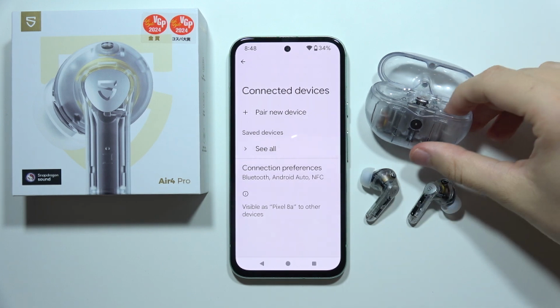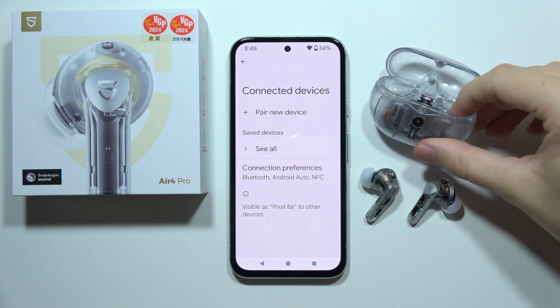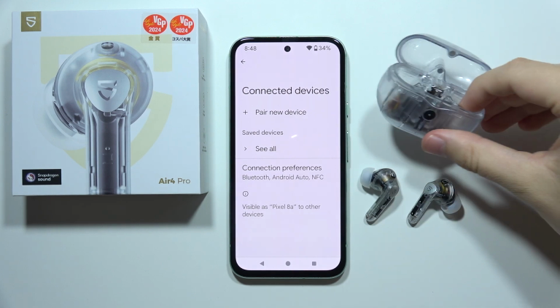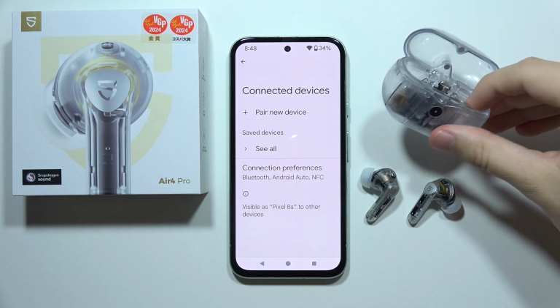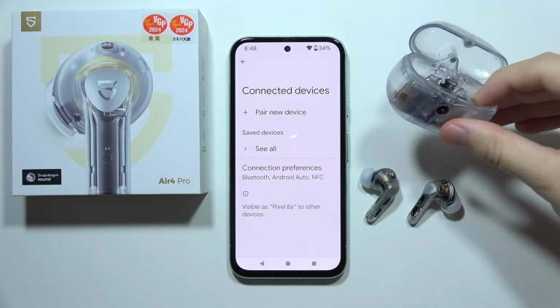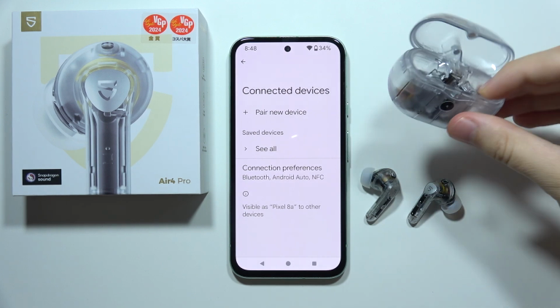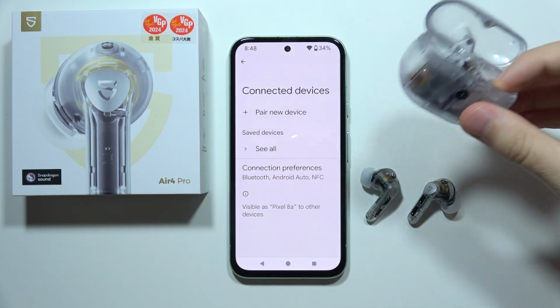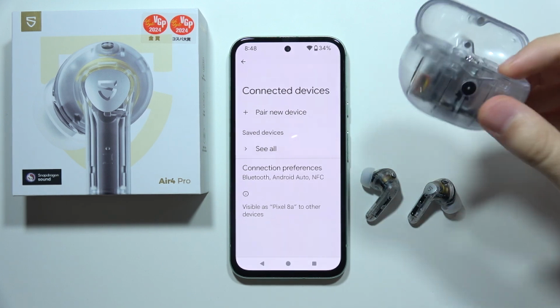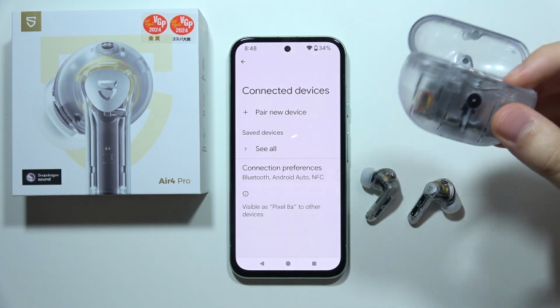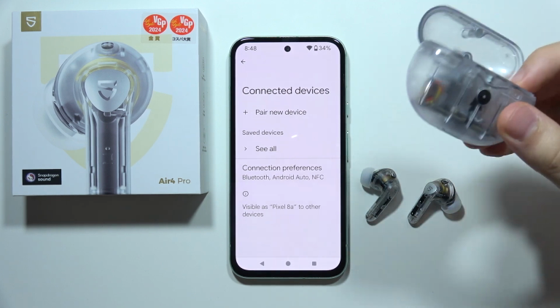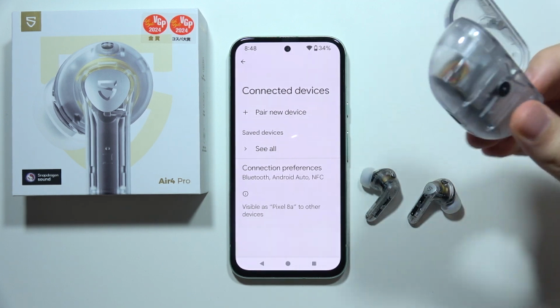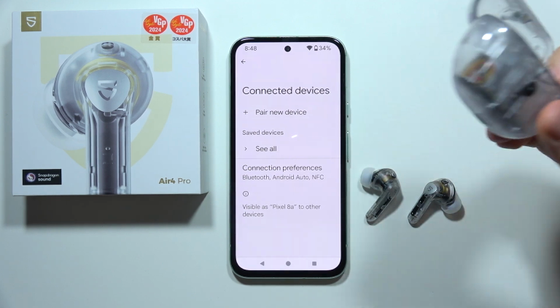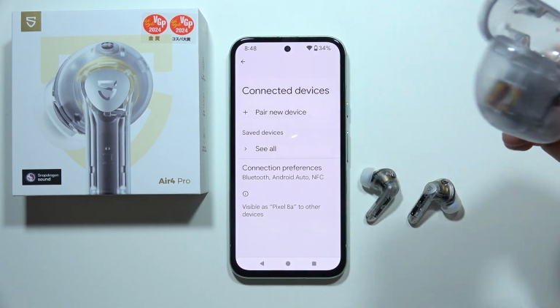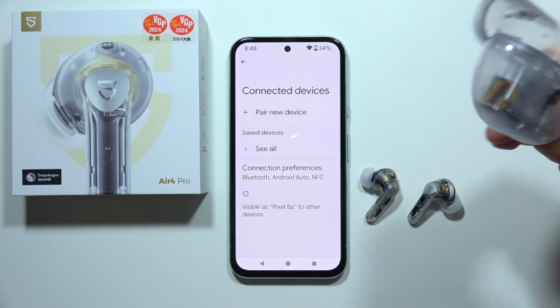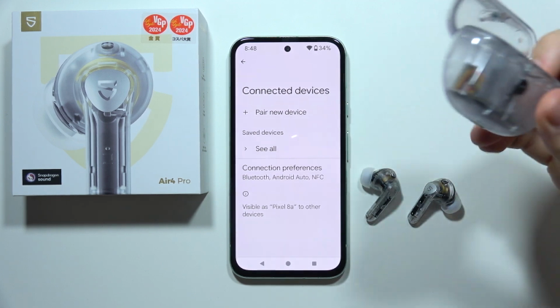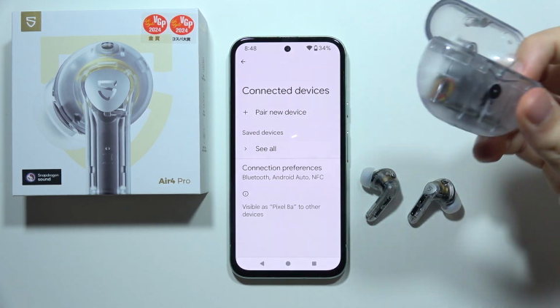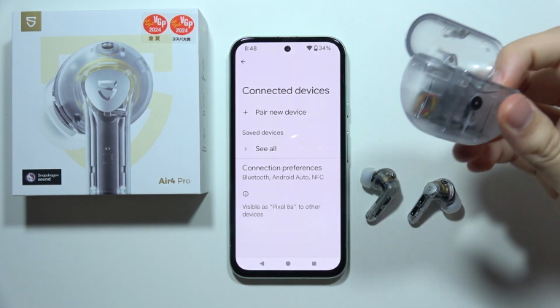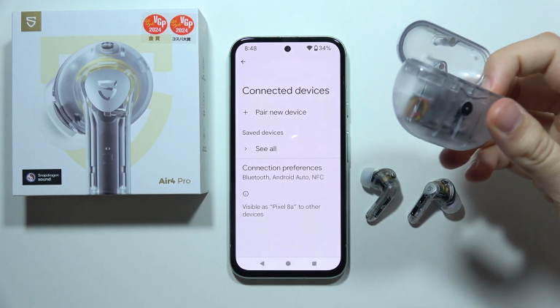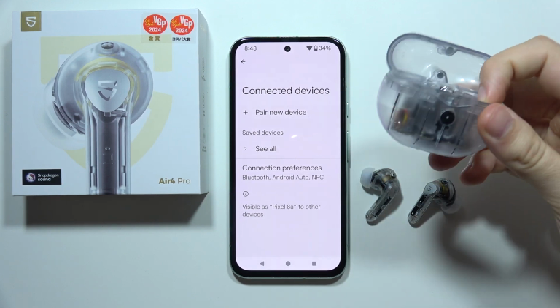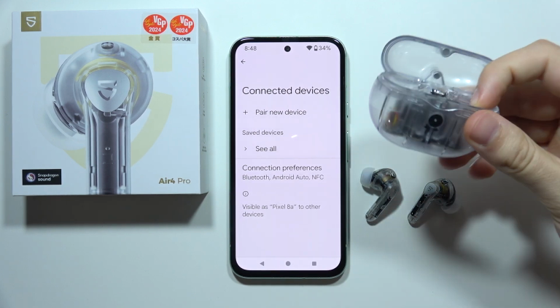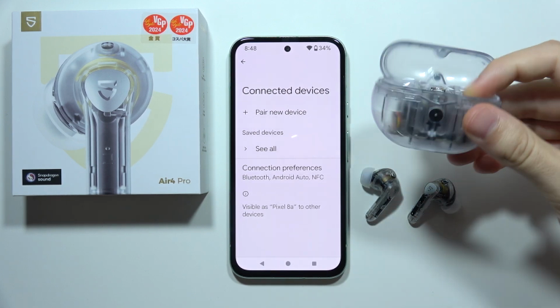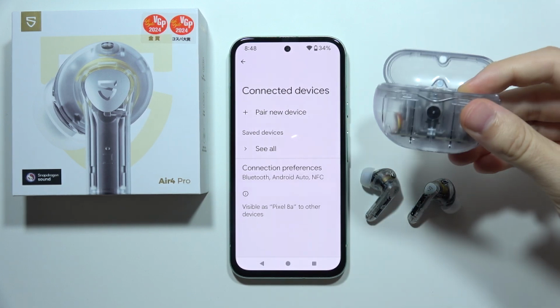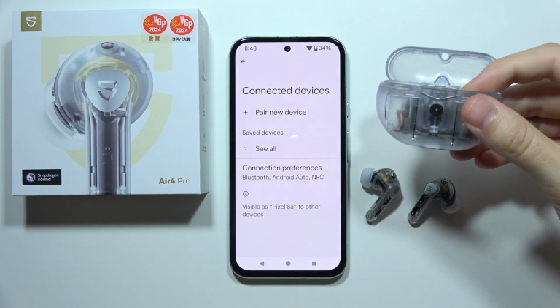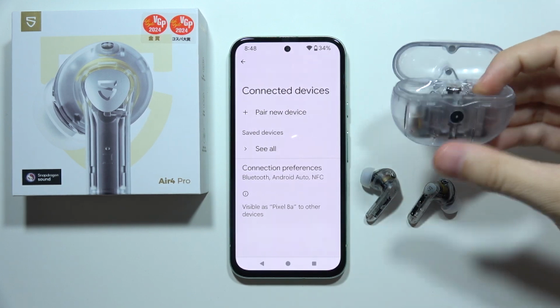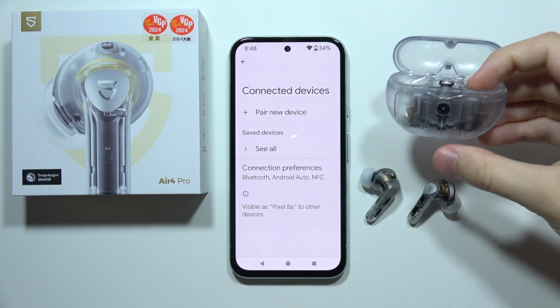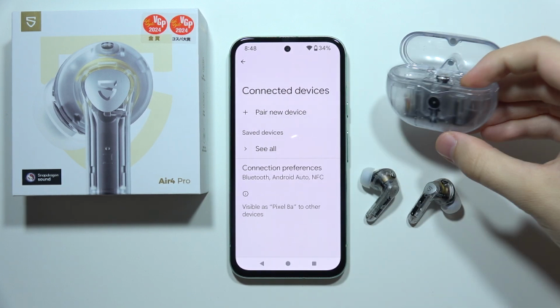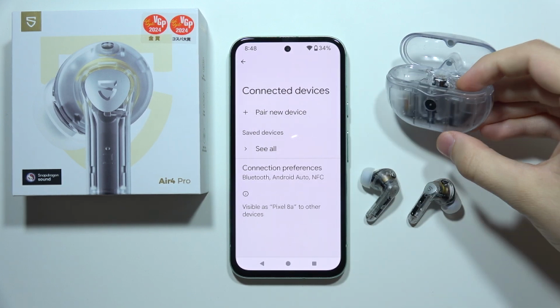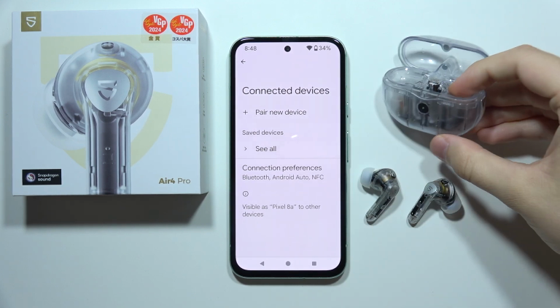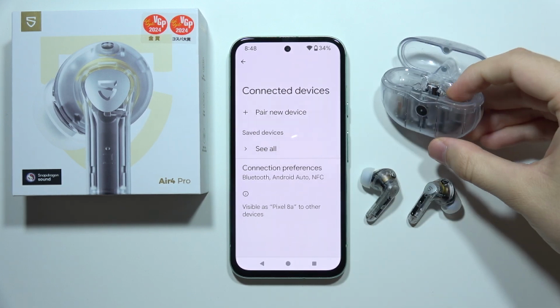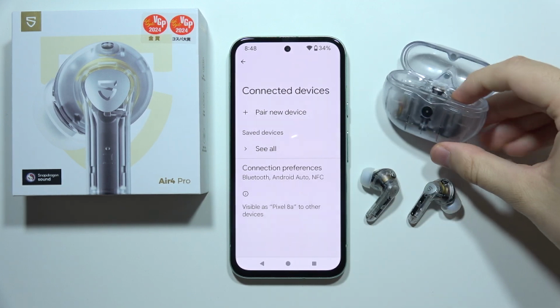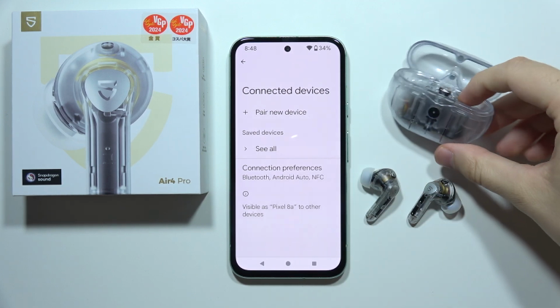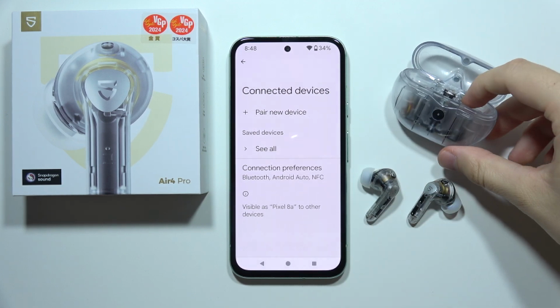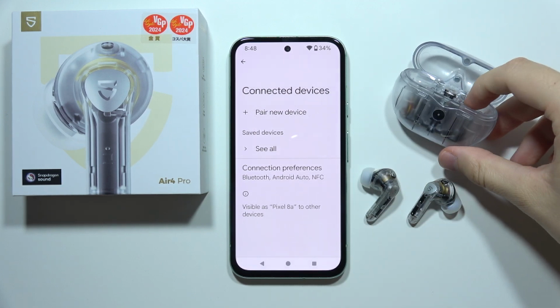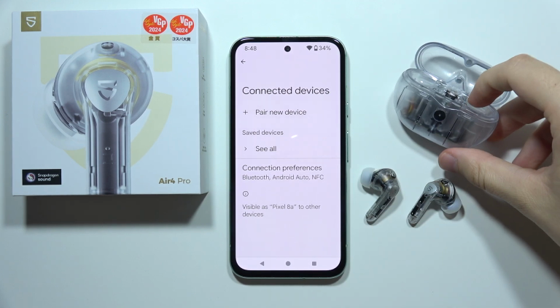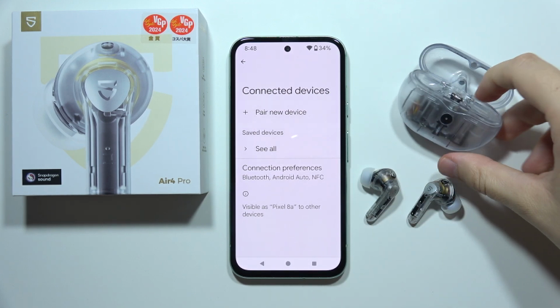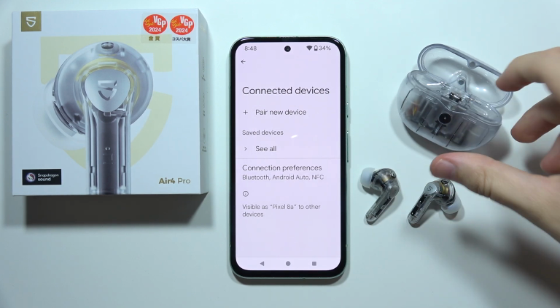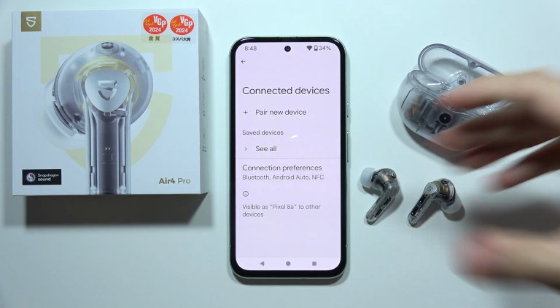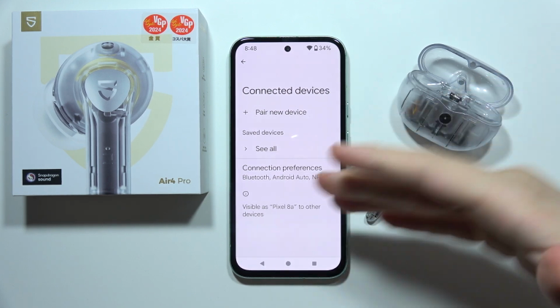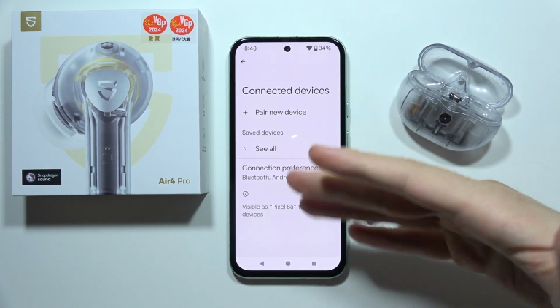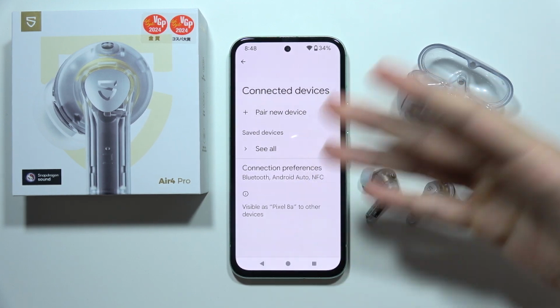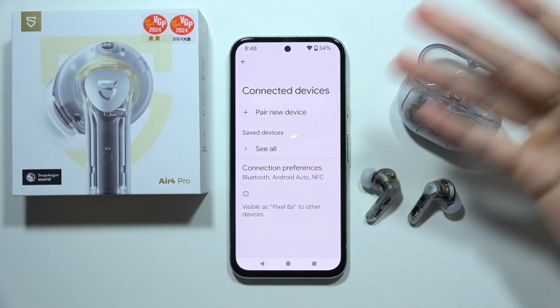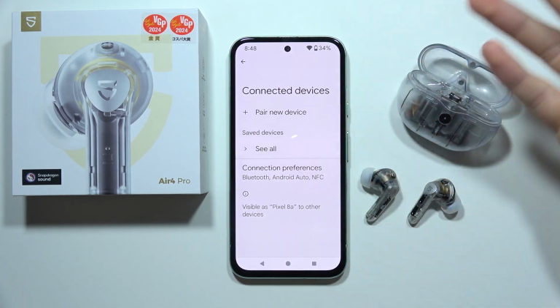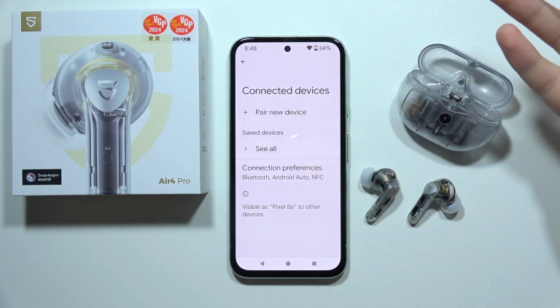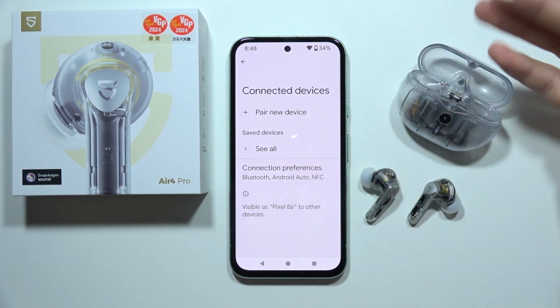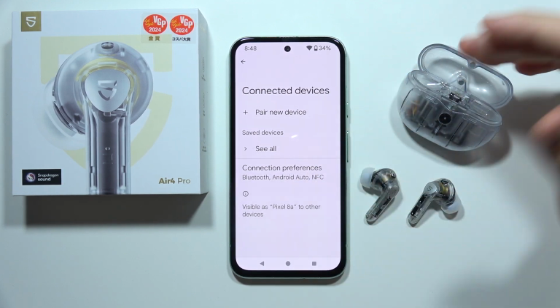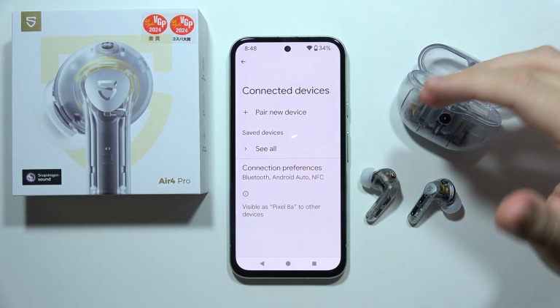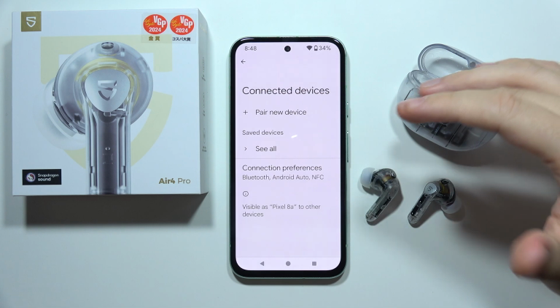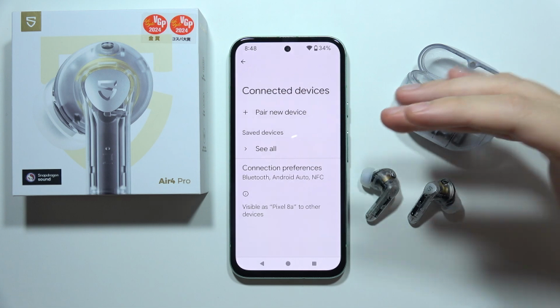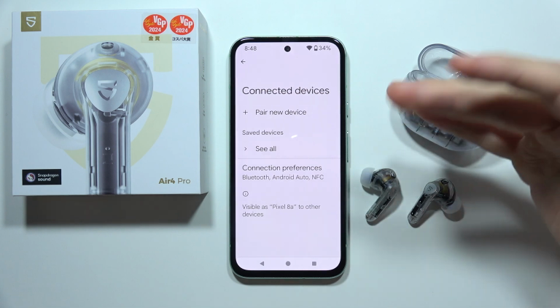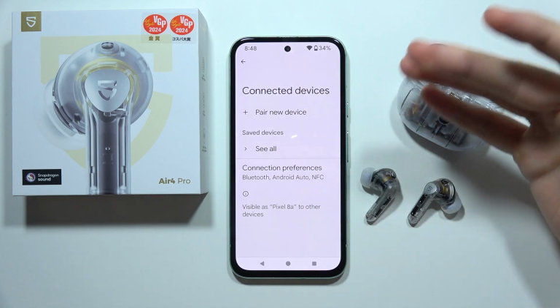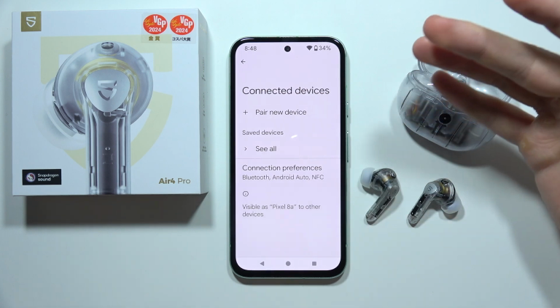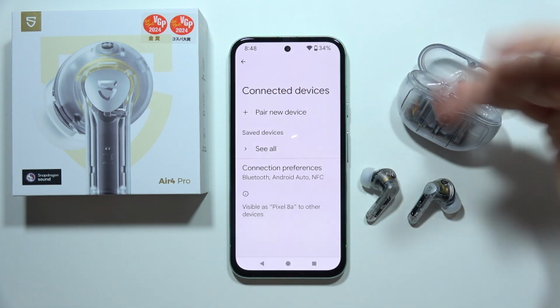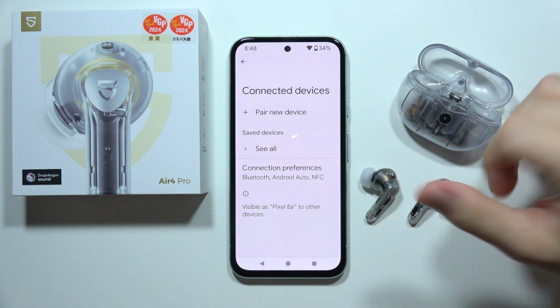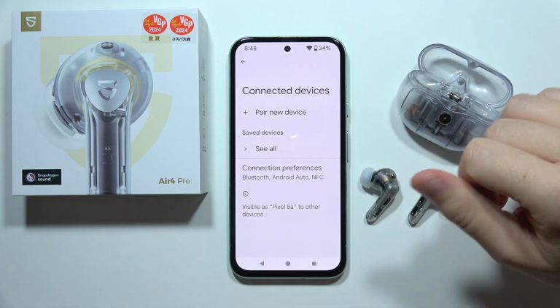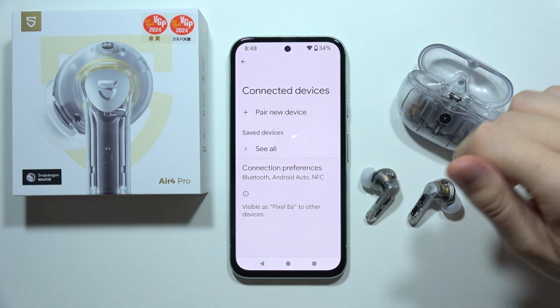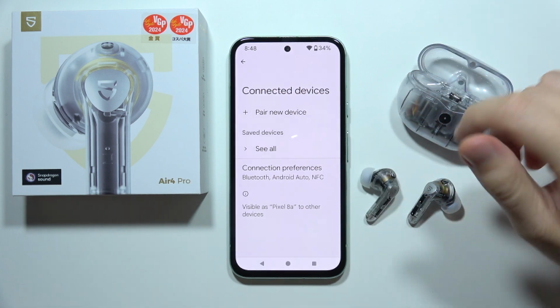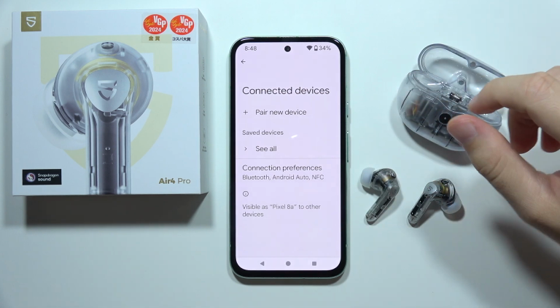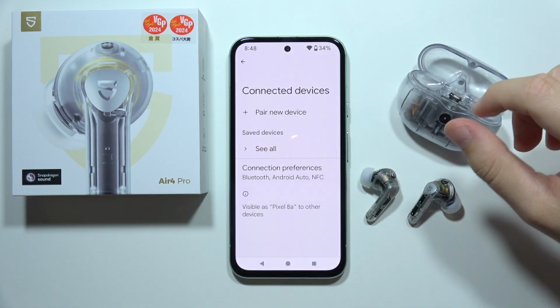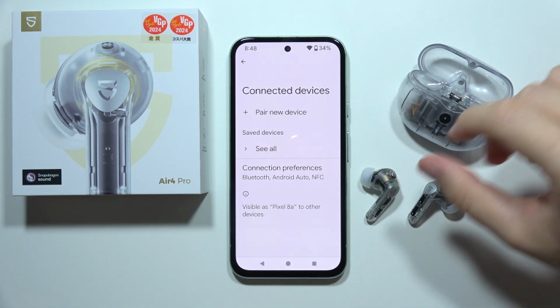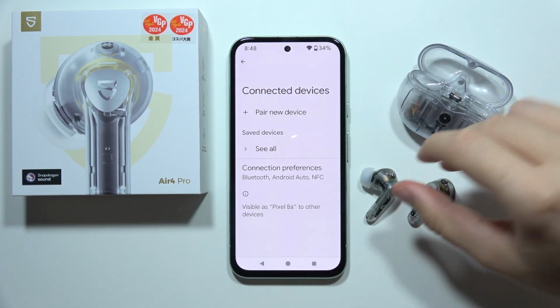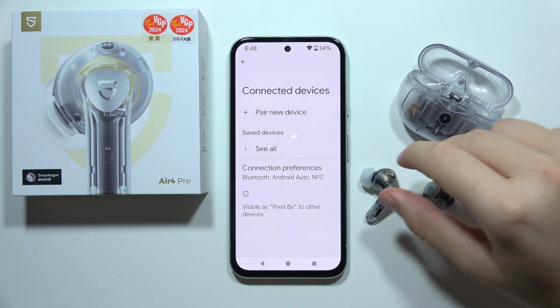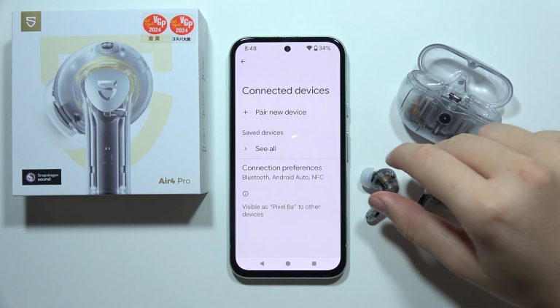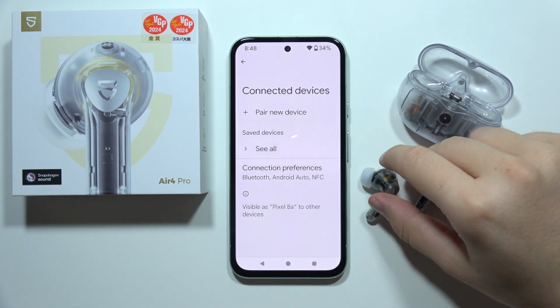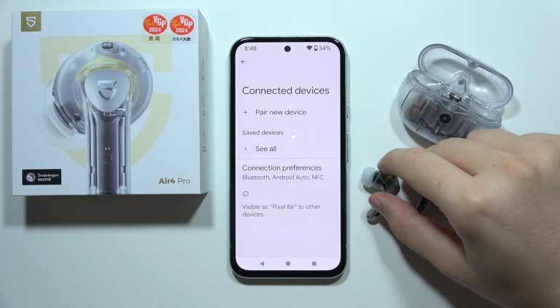Hey, if you cannot connect your Soundpeats Air 4 Pro to your phone, PC or laptop, let me show you how you can fix this.